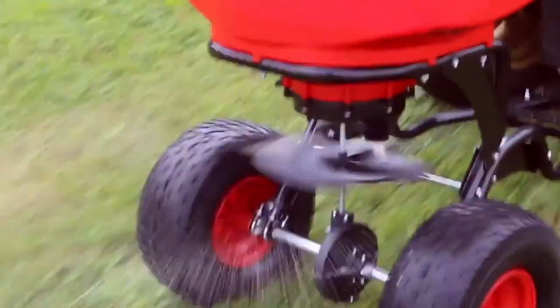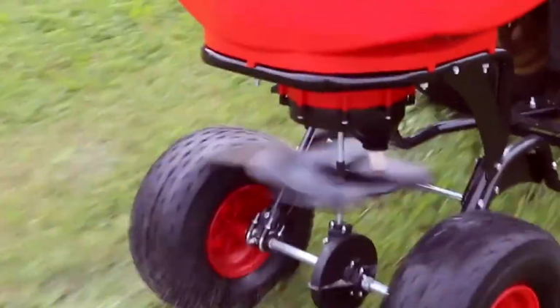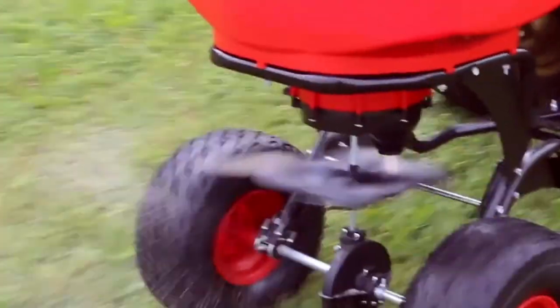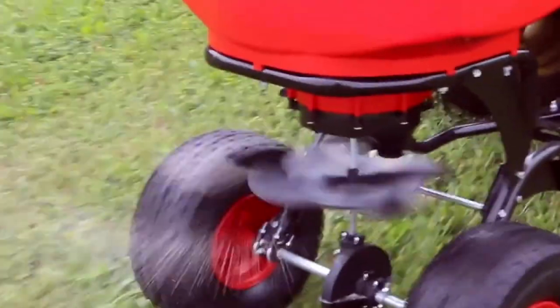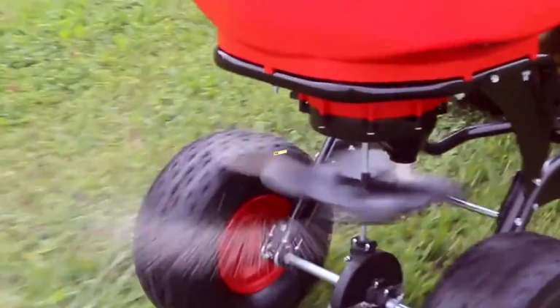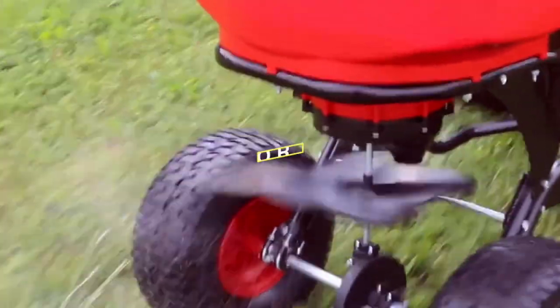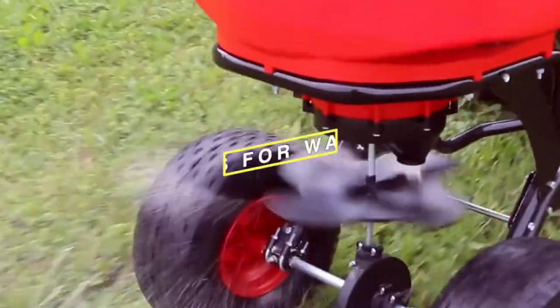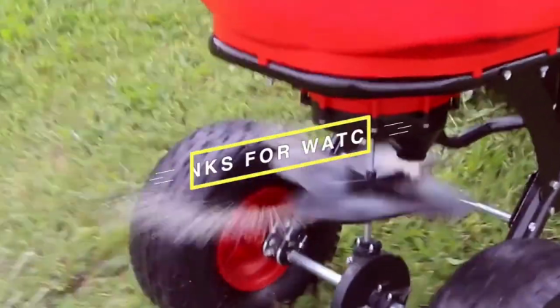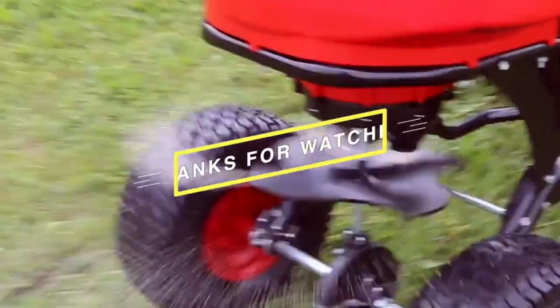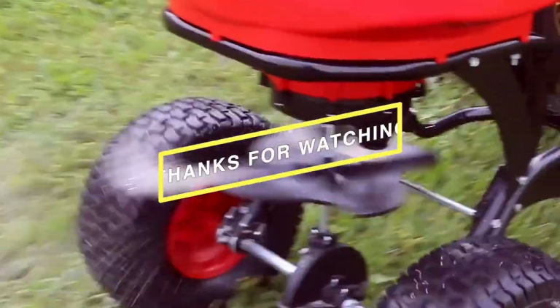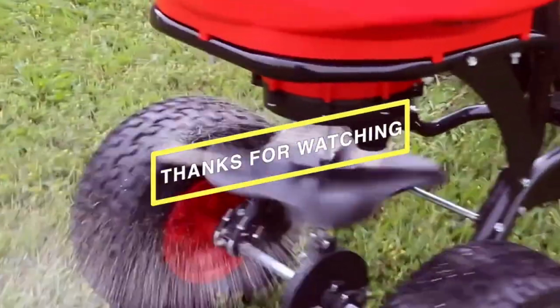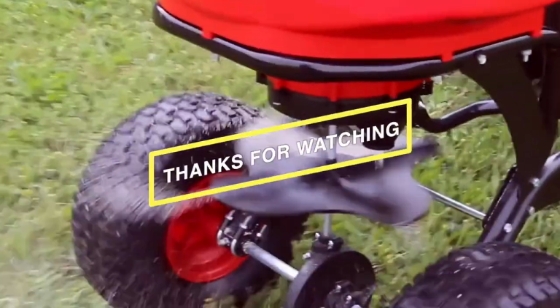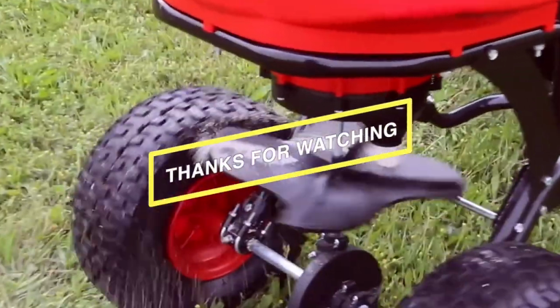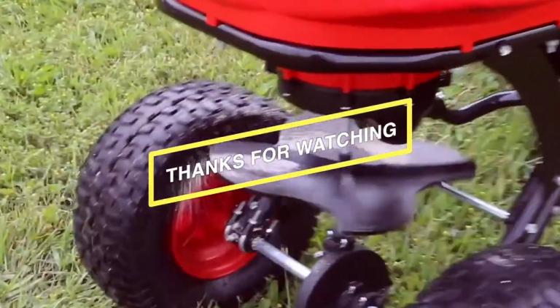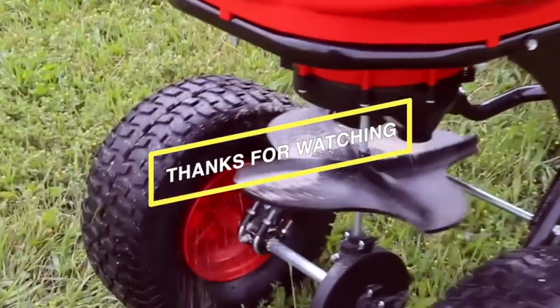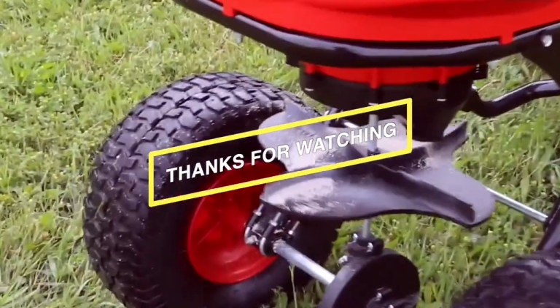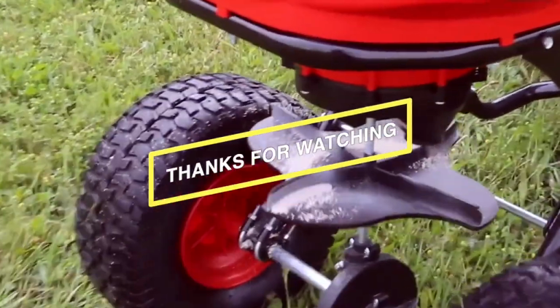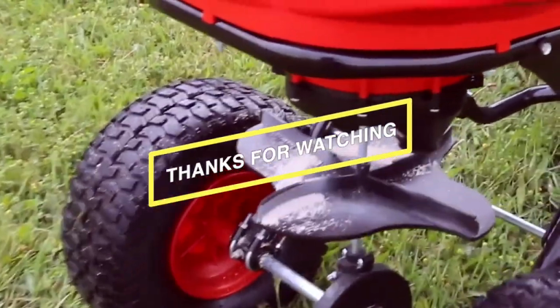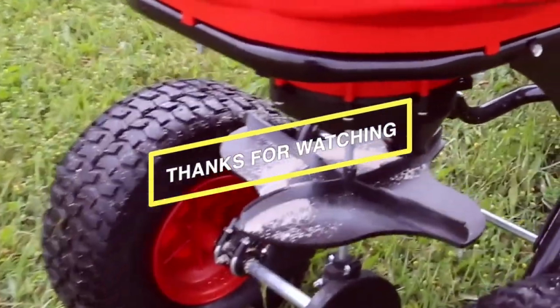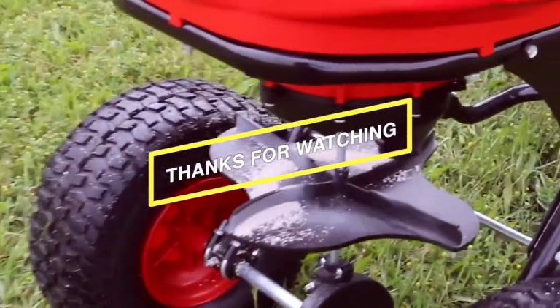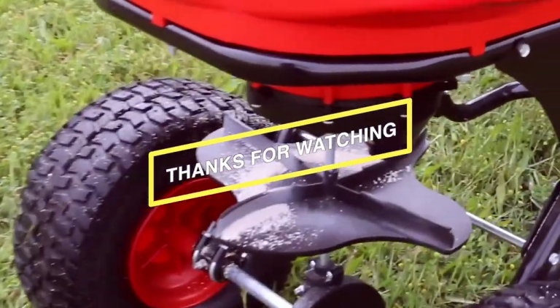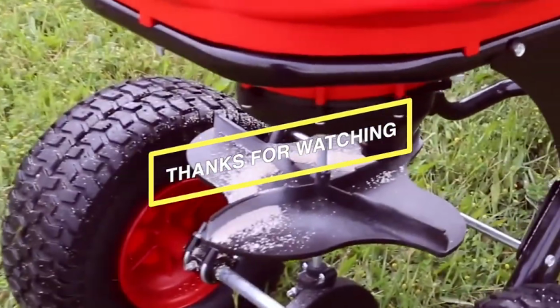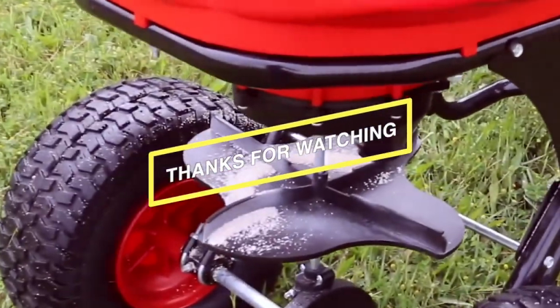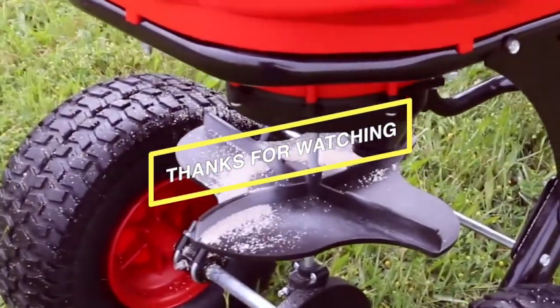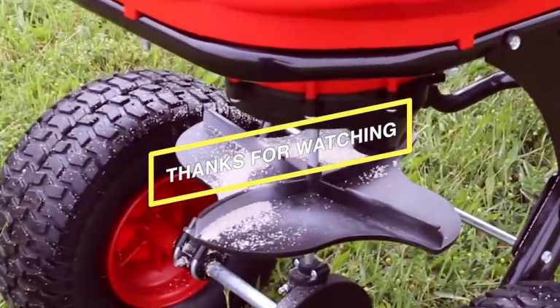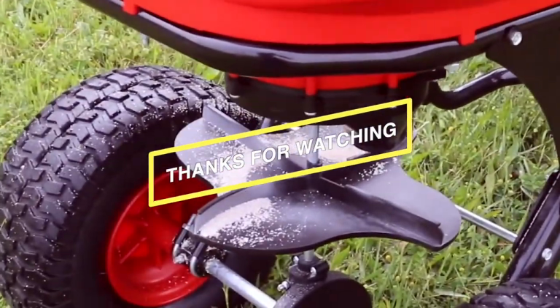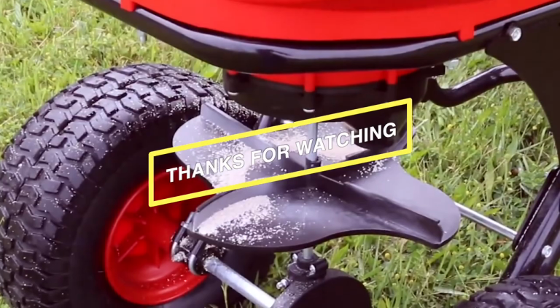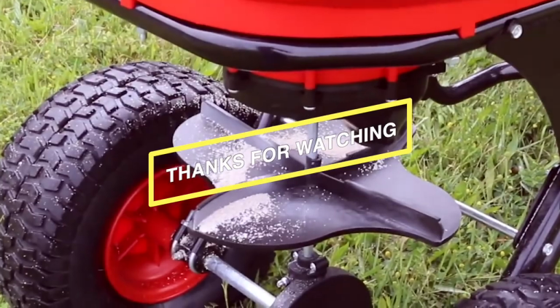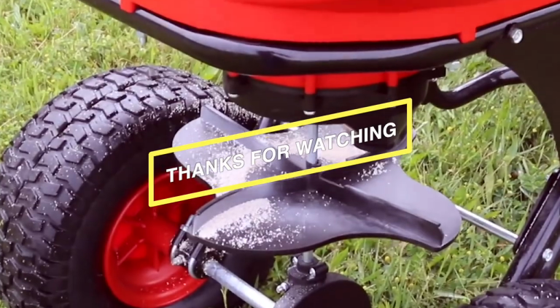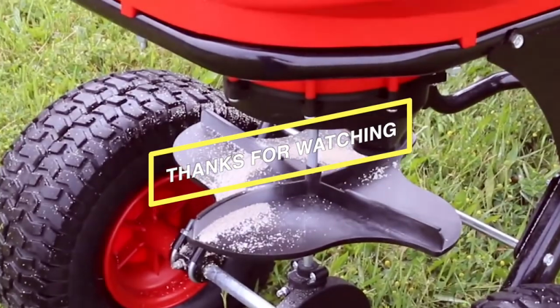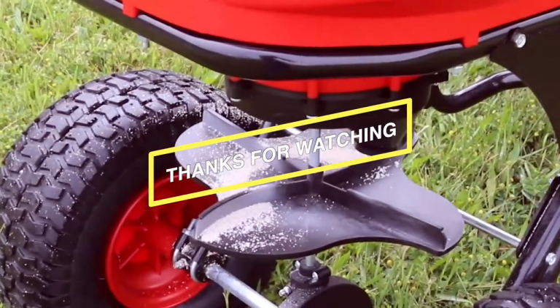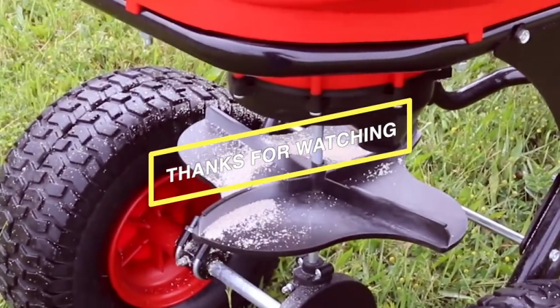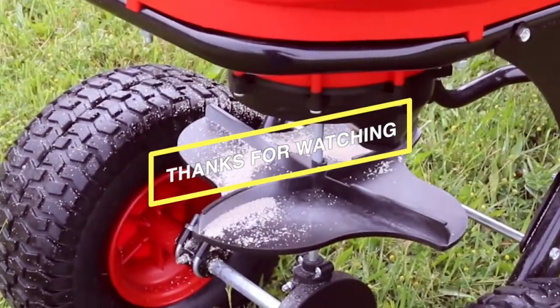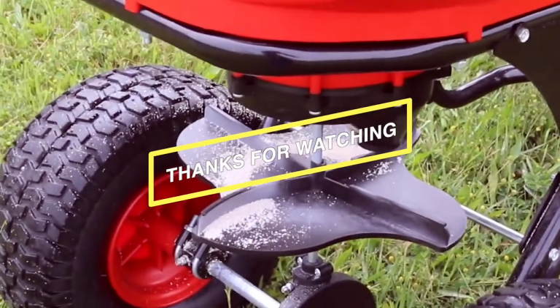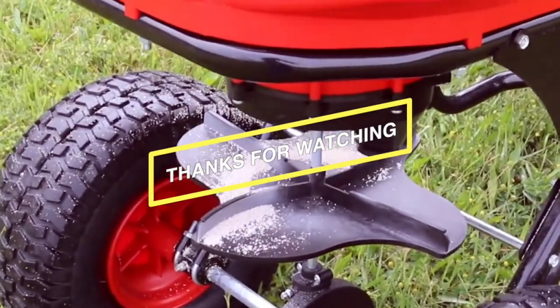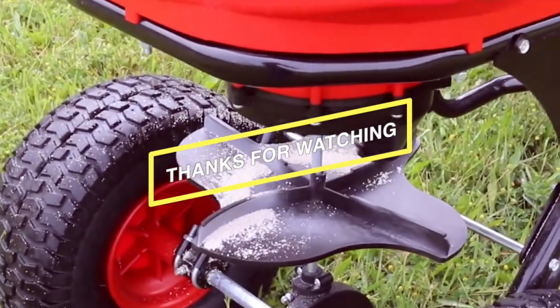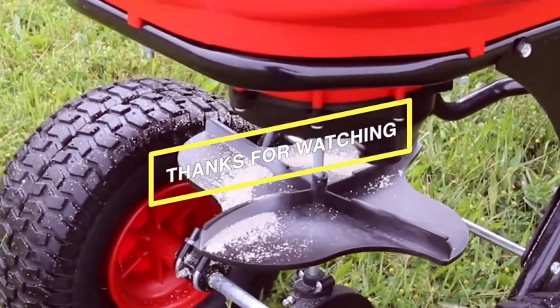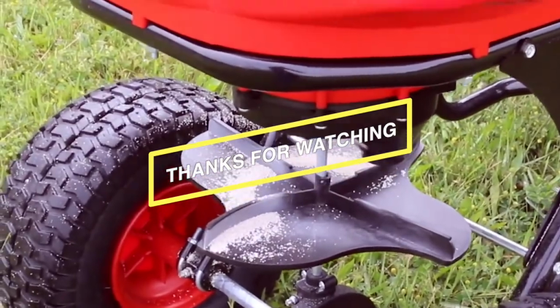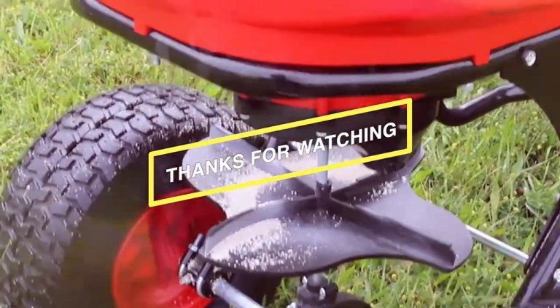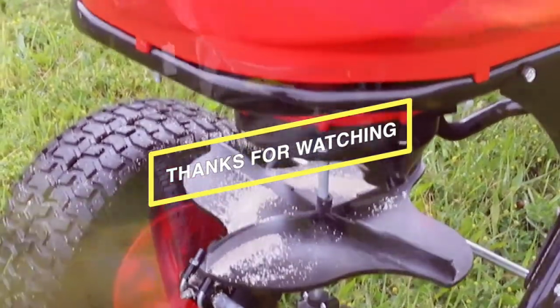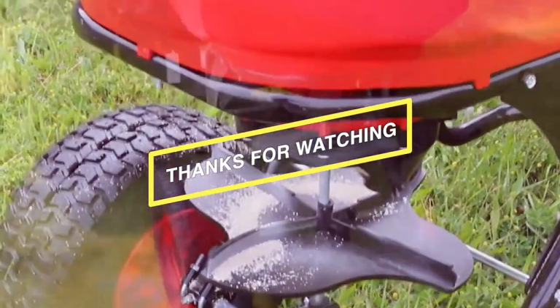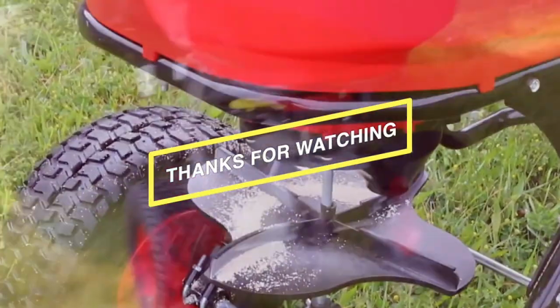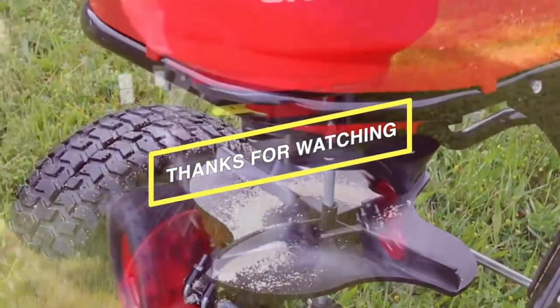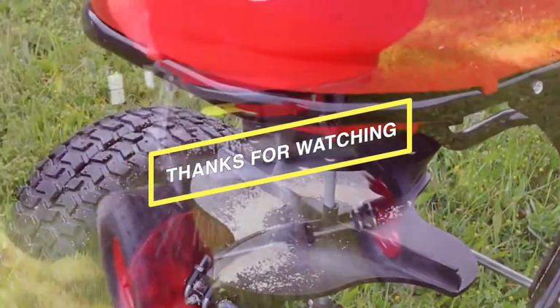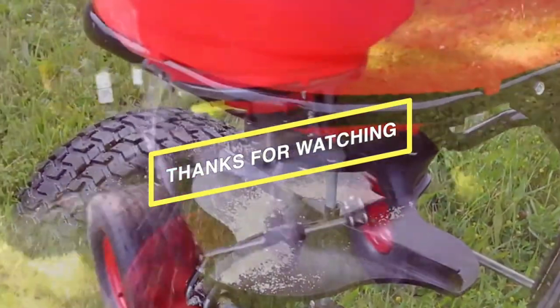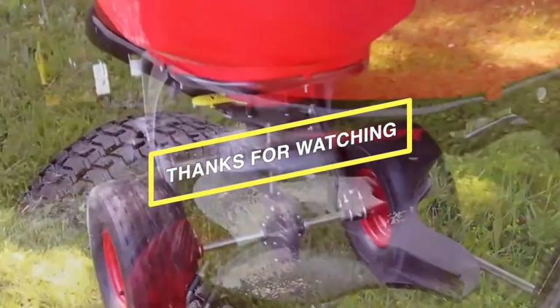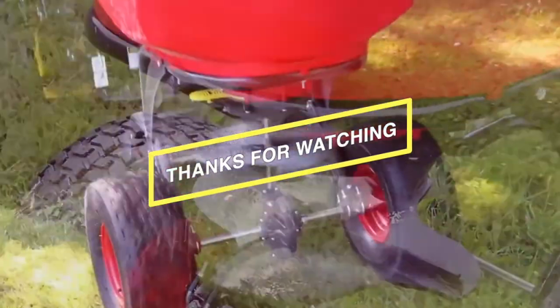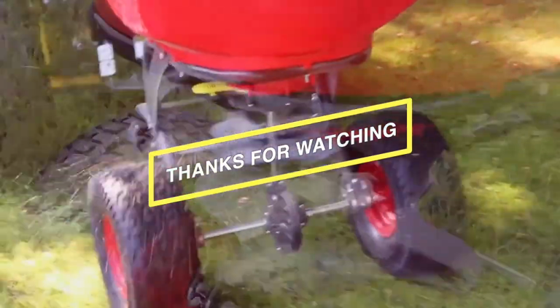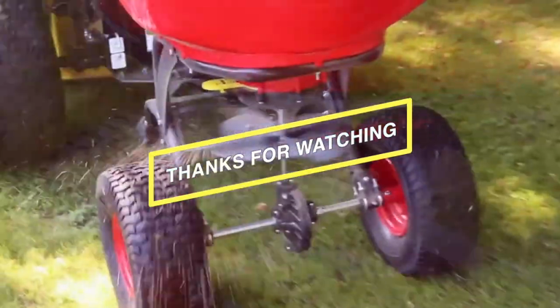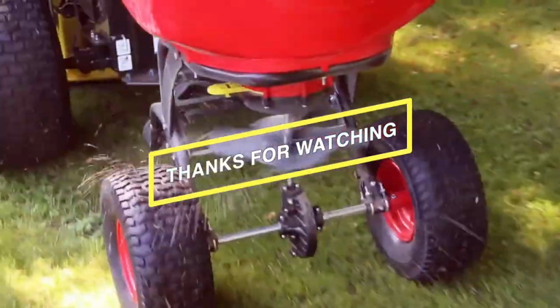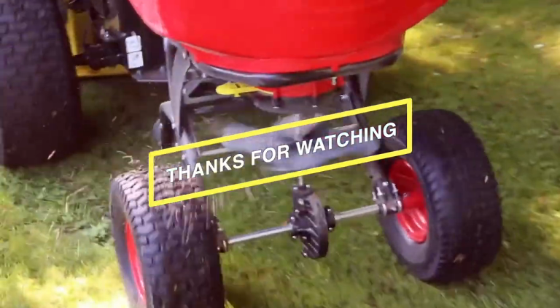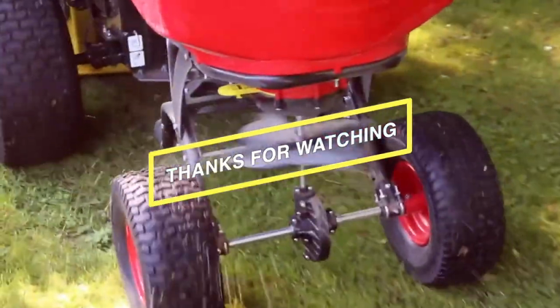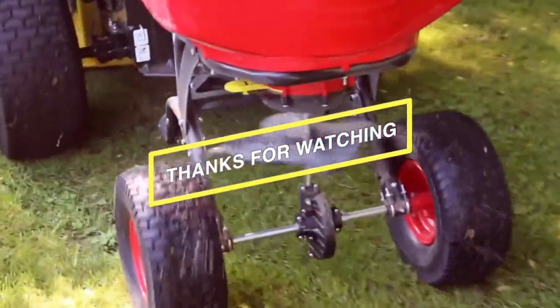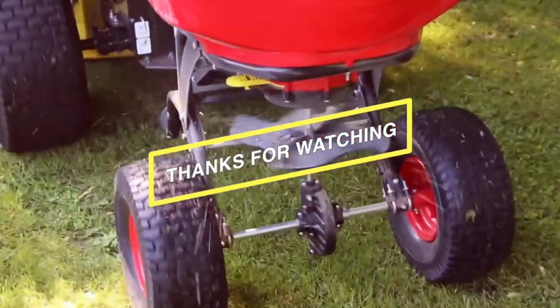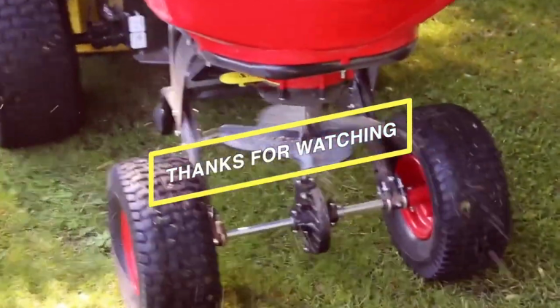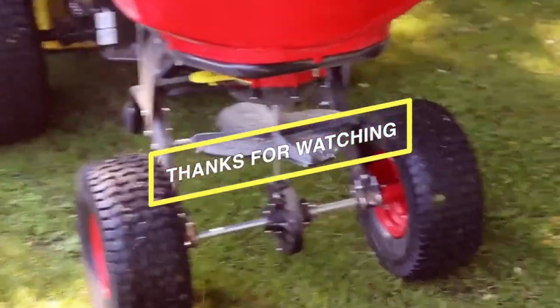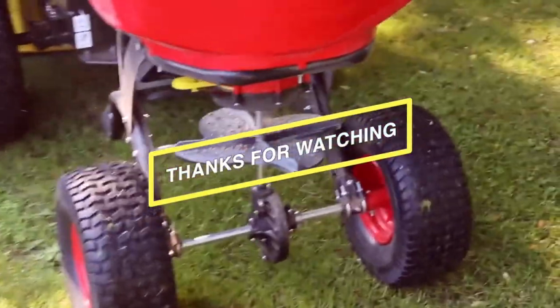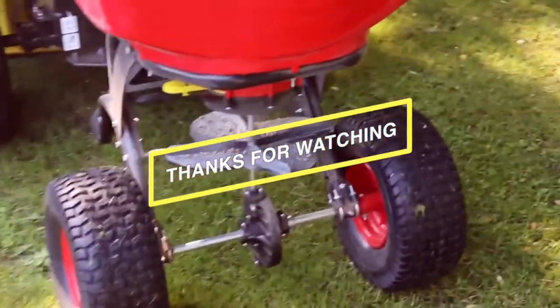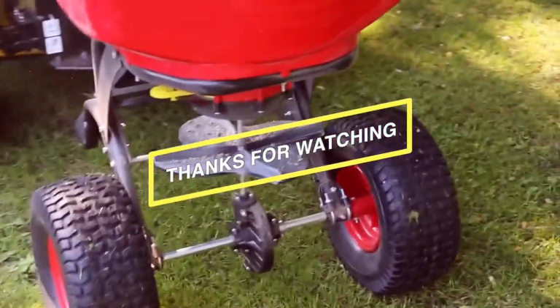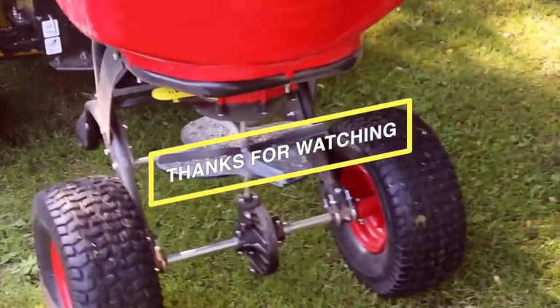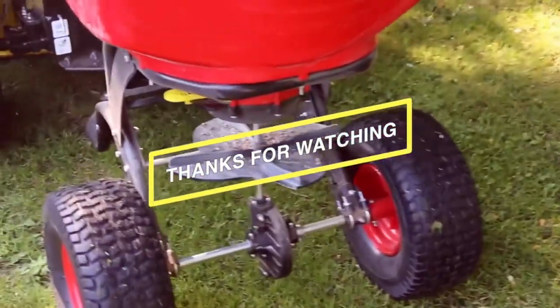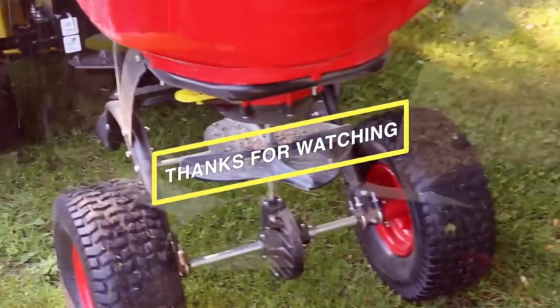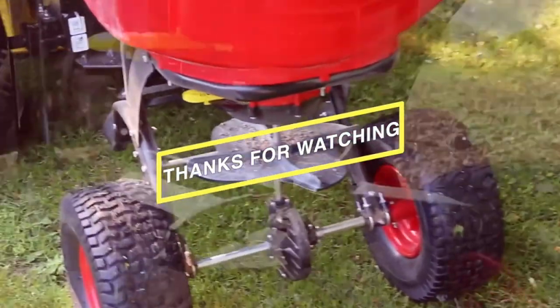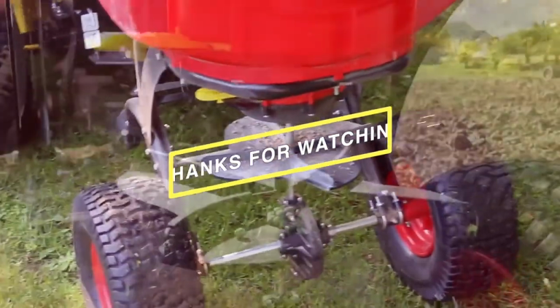If you liked the video, give it a thumbs up to show your support. And if you haven't already, hit that subscribe button. Have a good day!